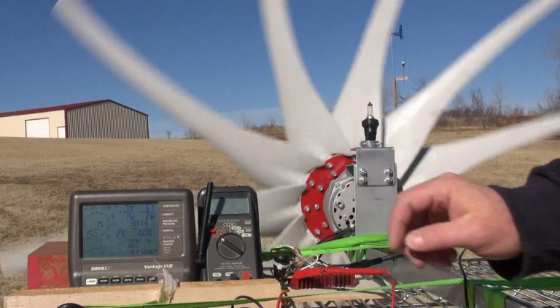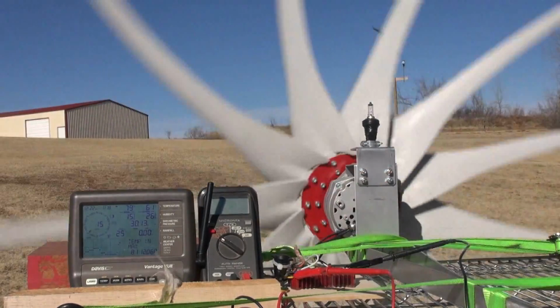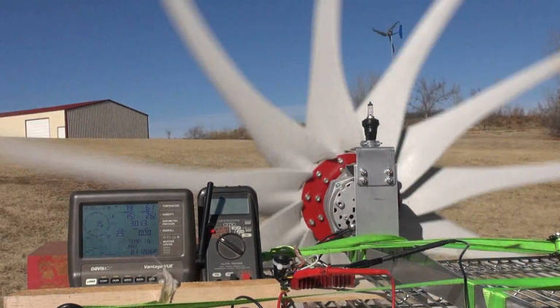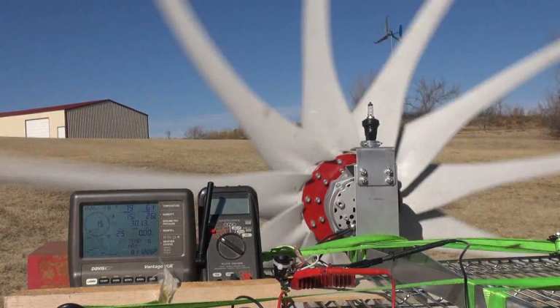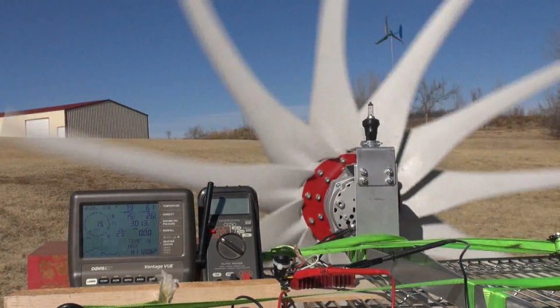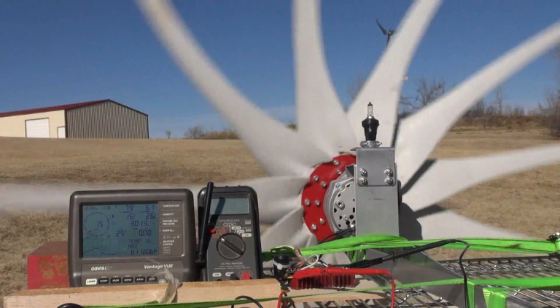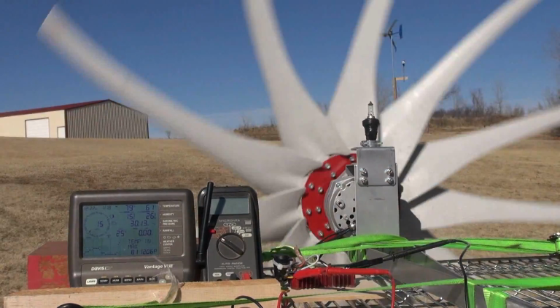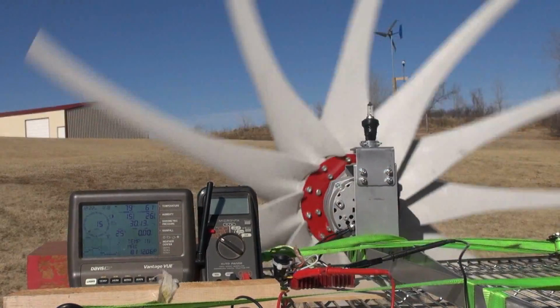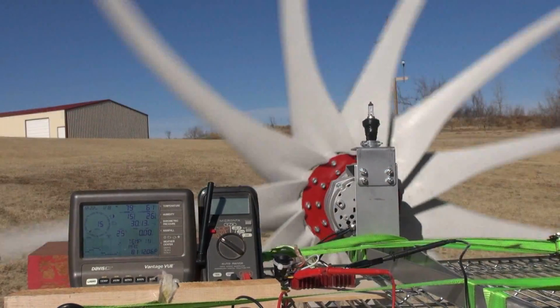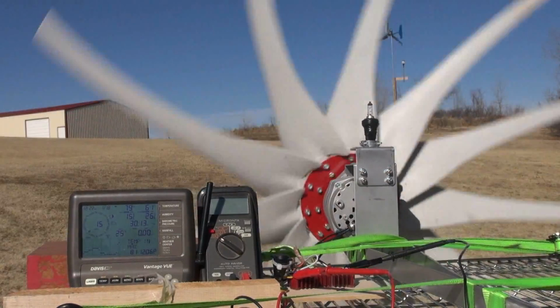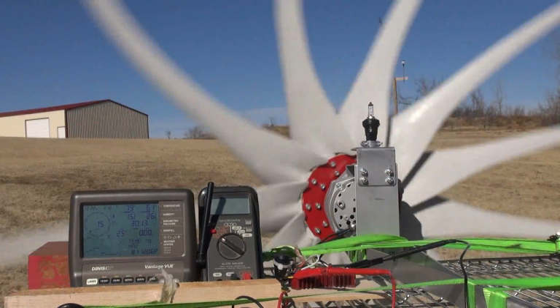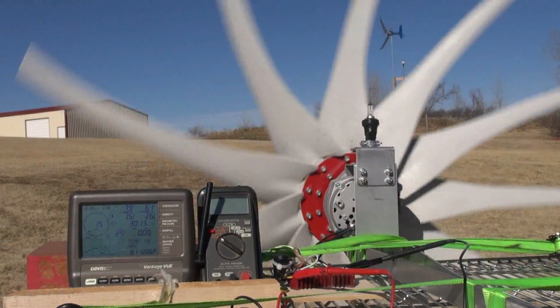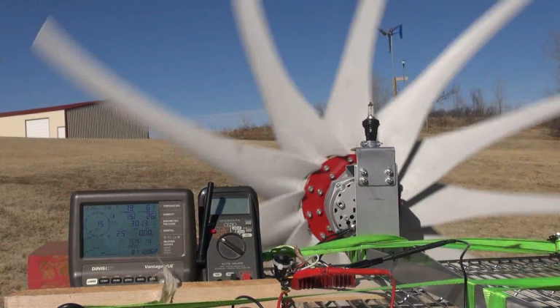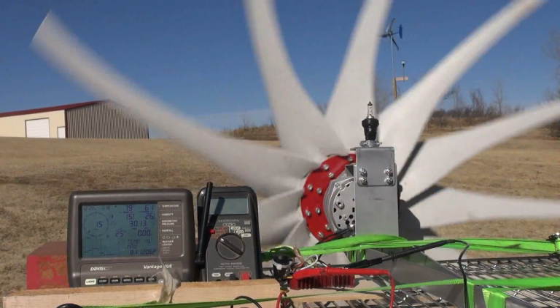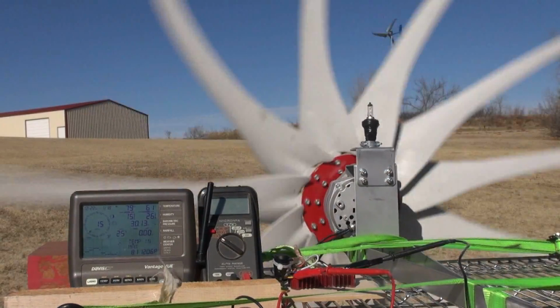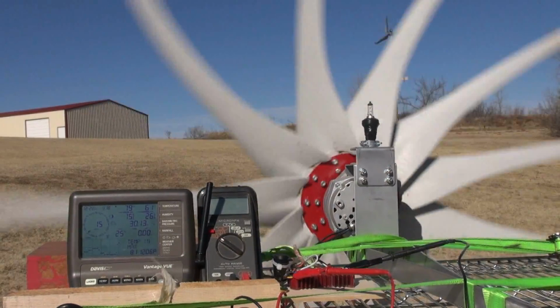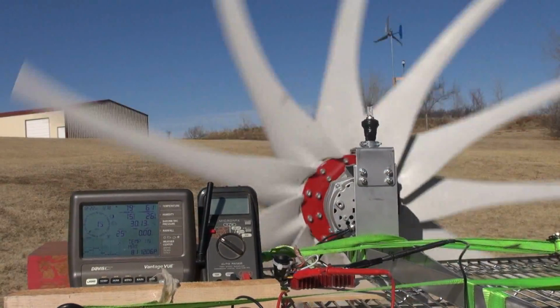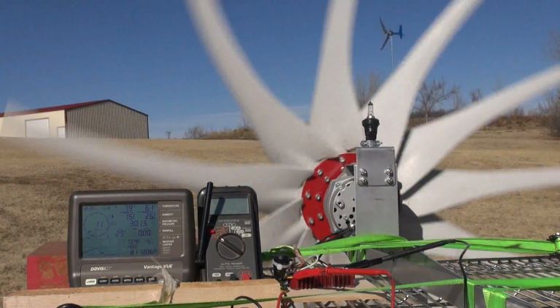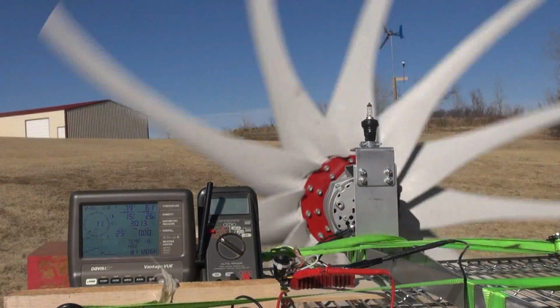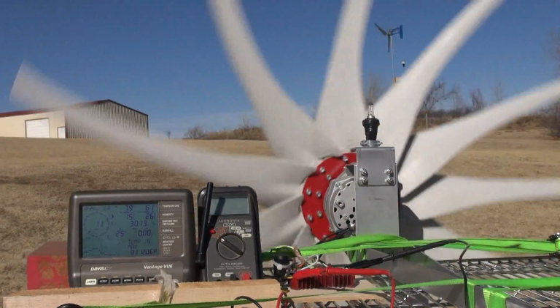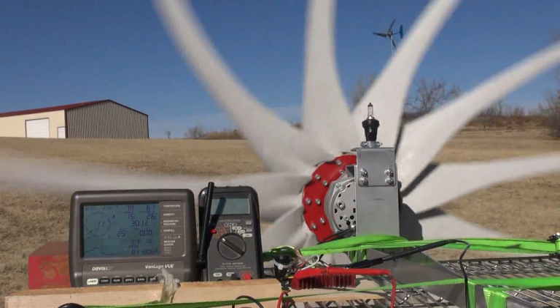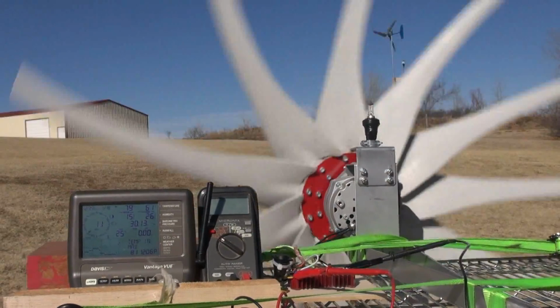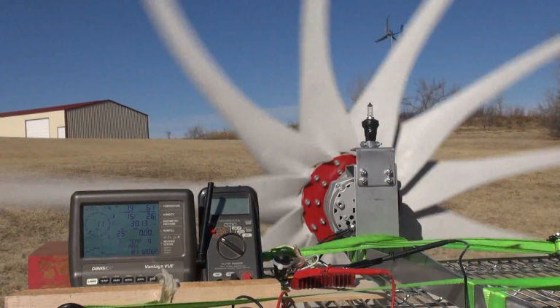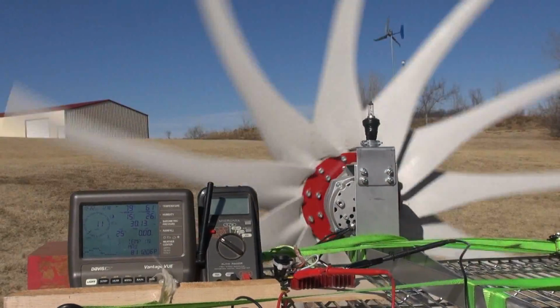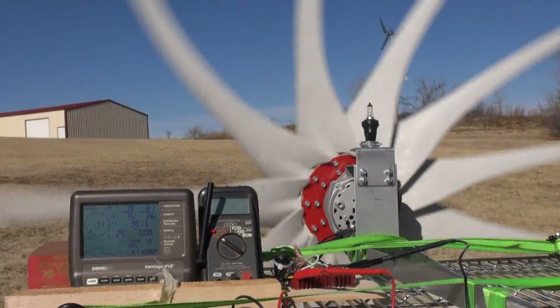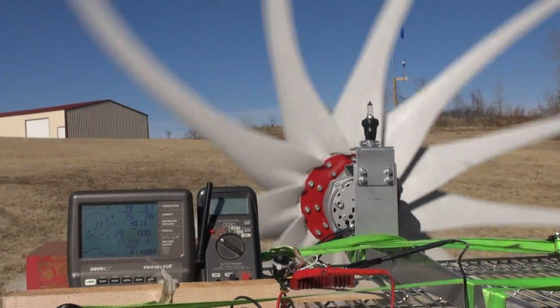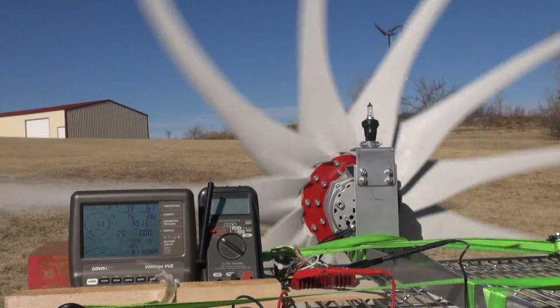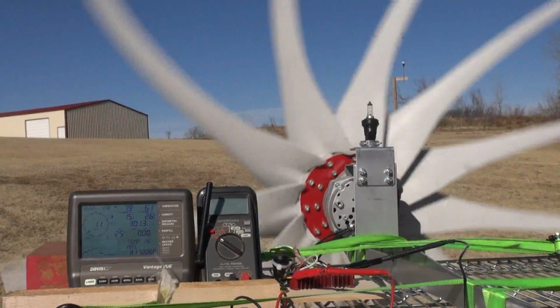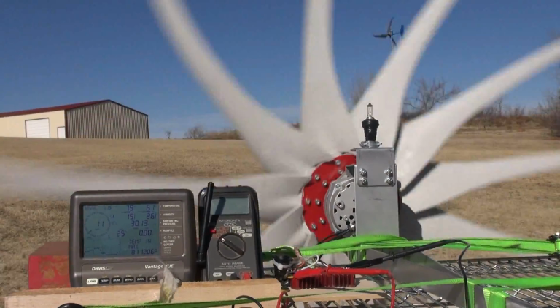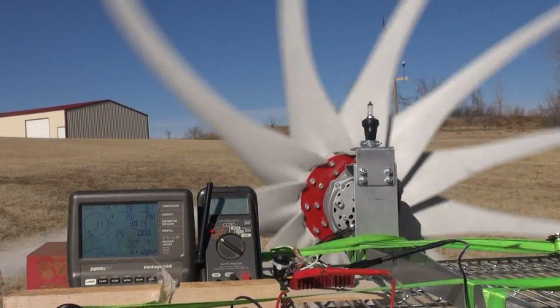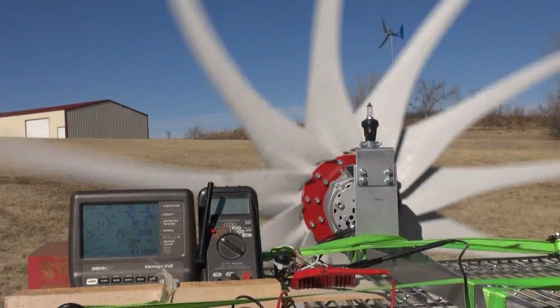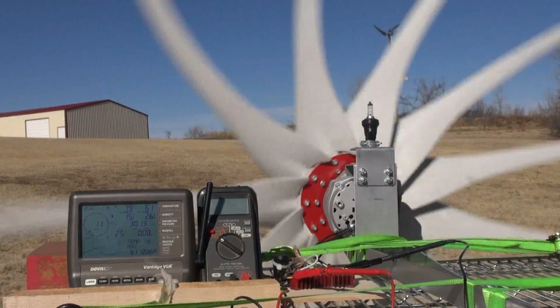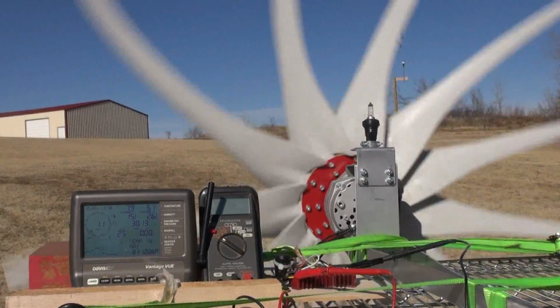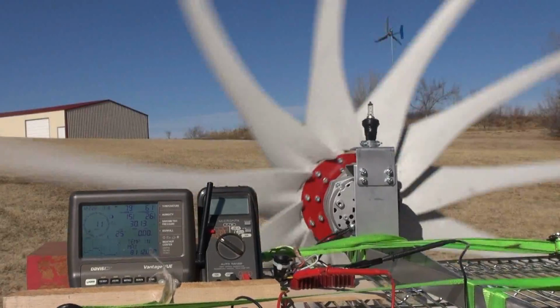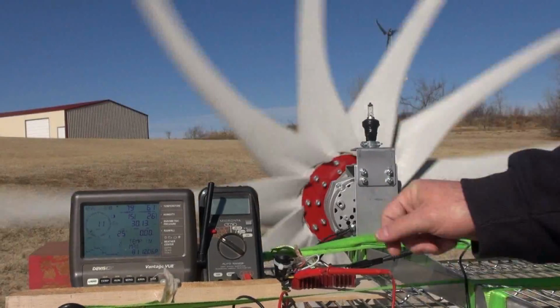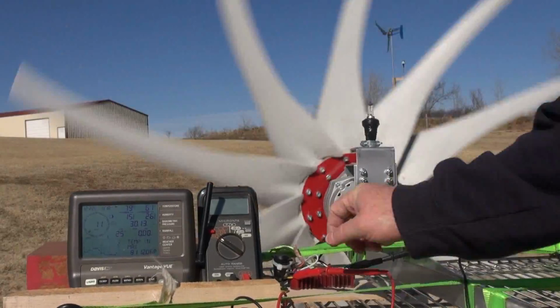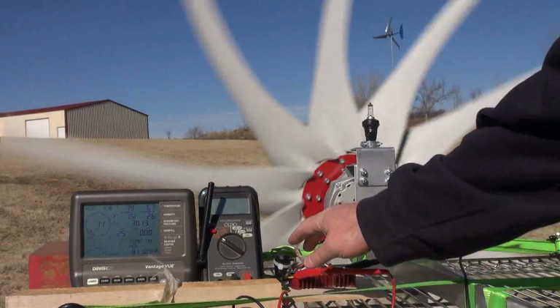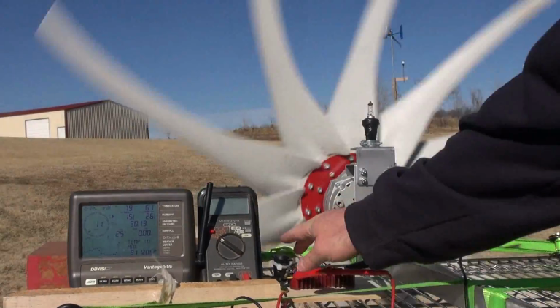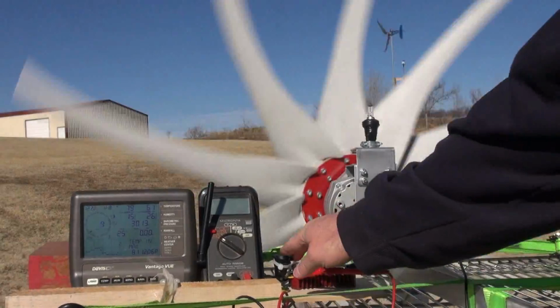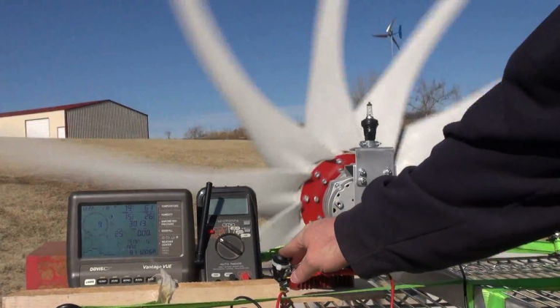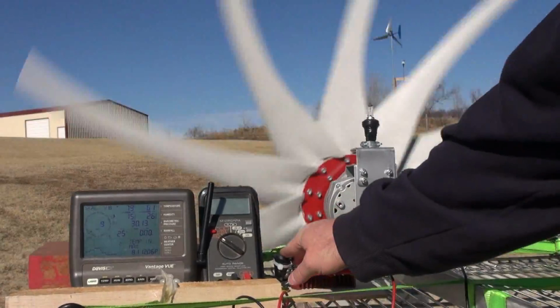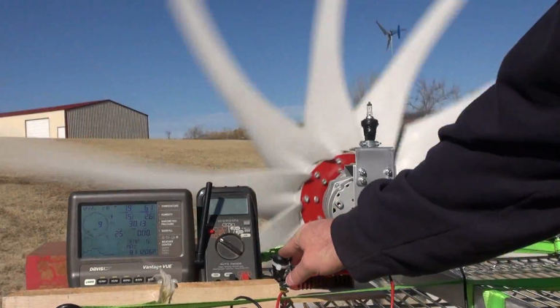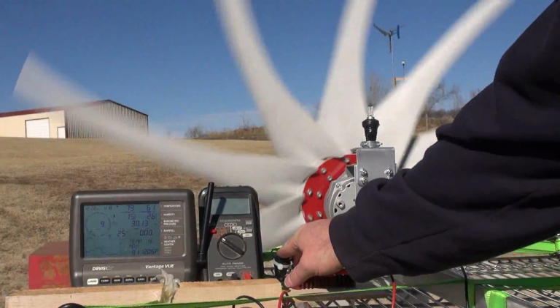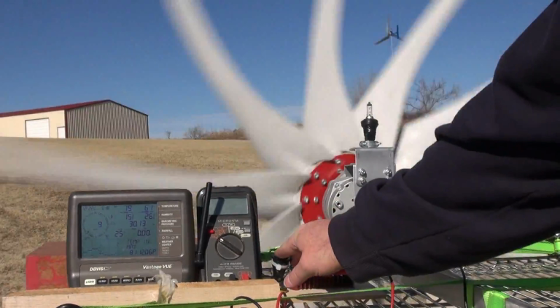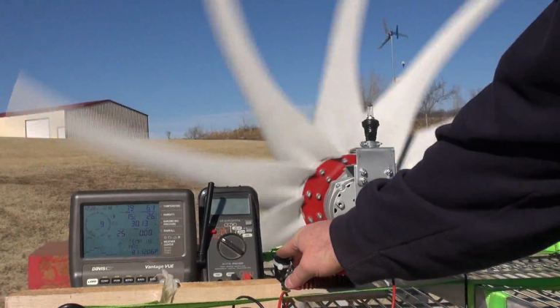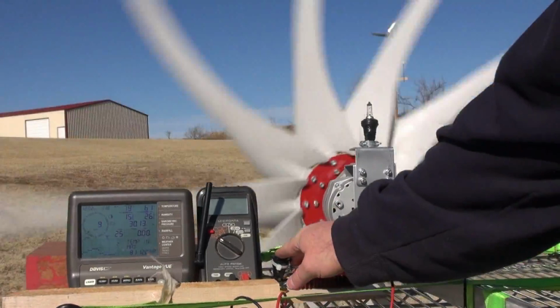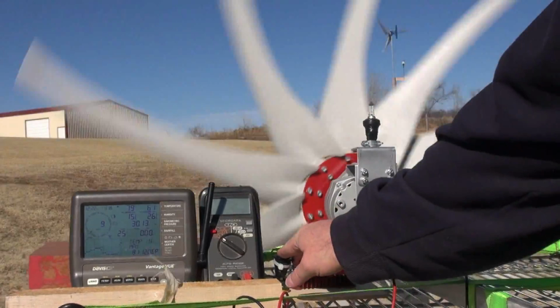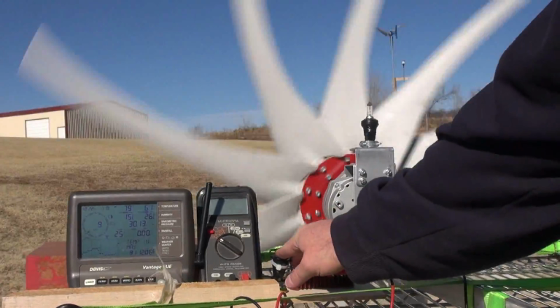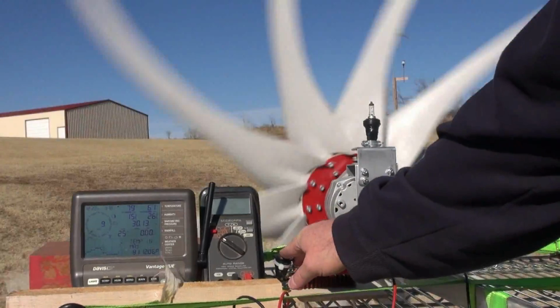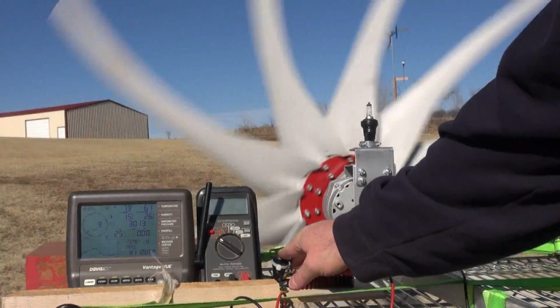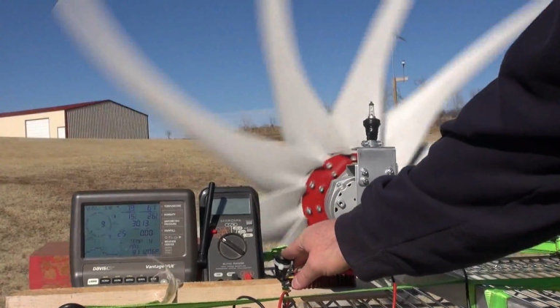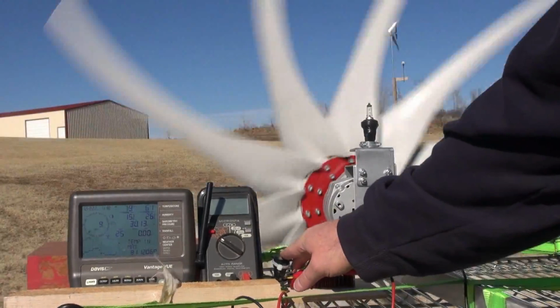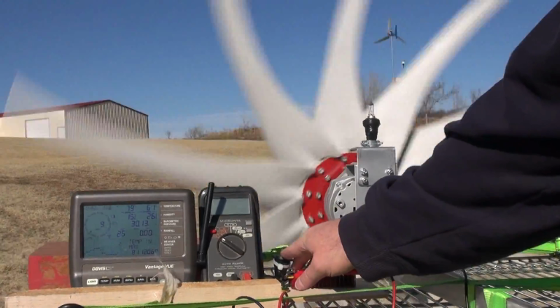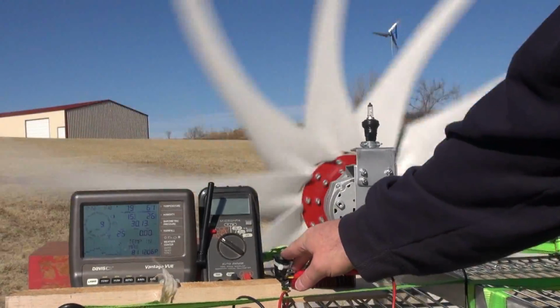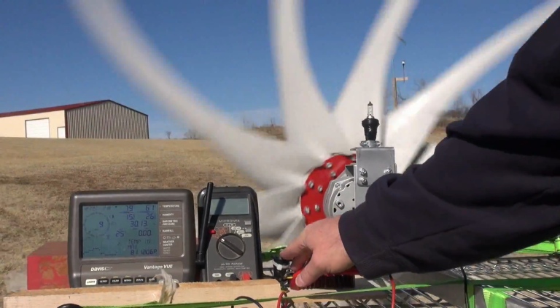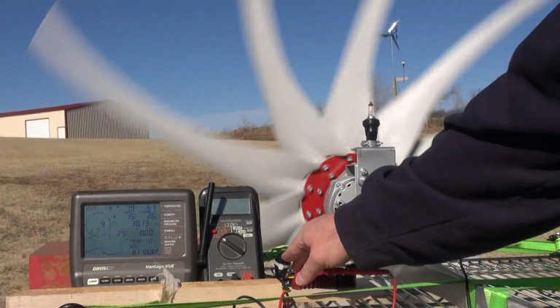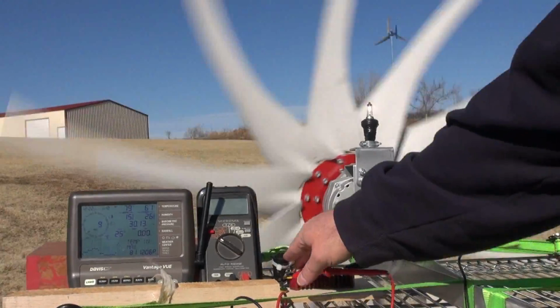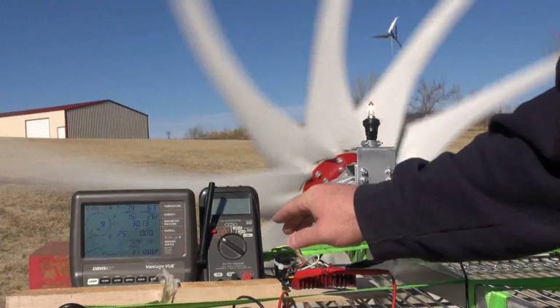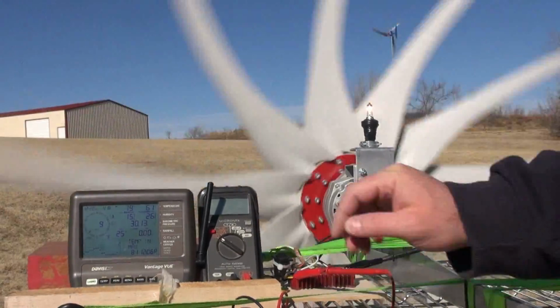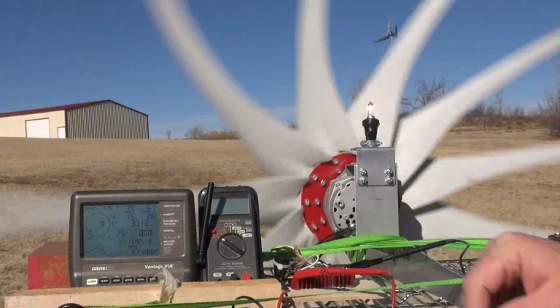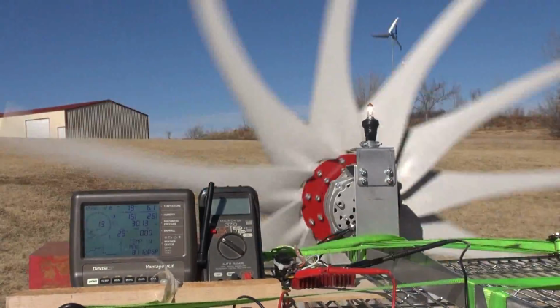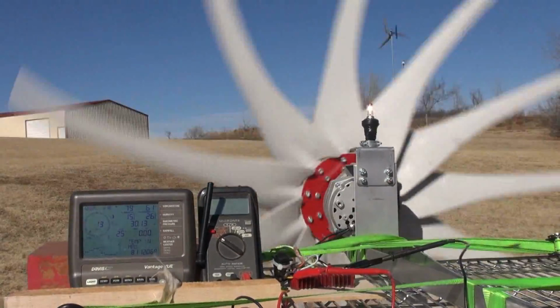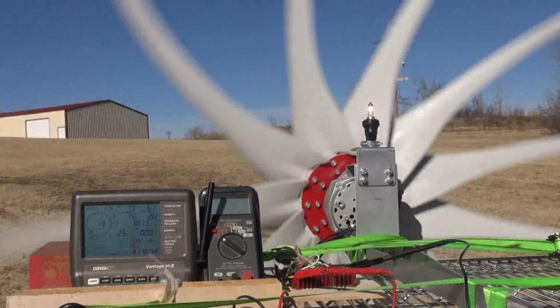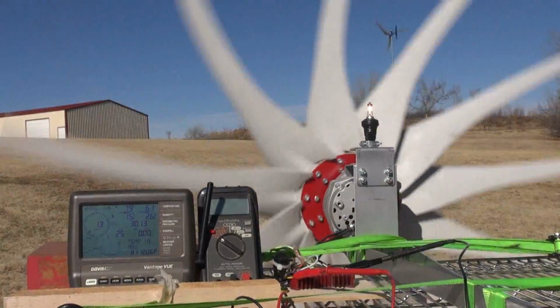If I turn it off, immediately it starts to spin like crazy. So I'm going to load it up.